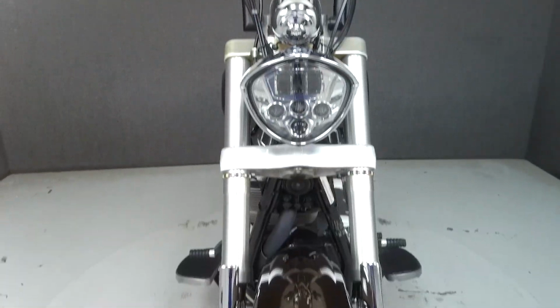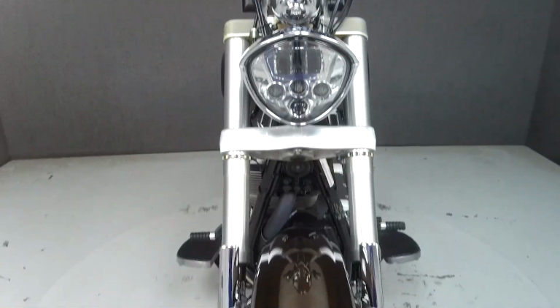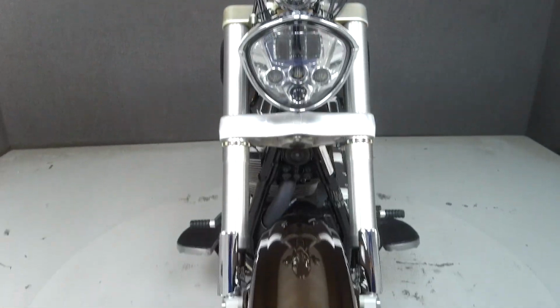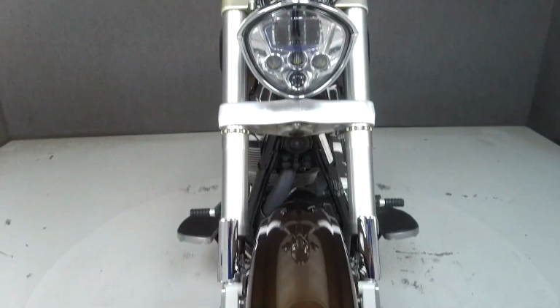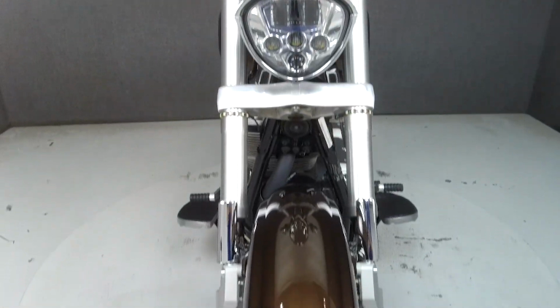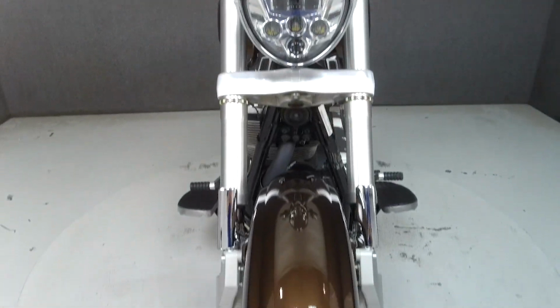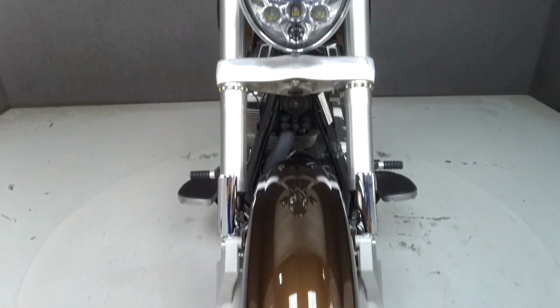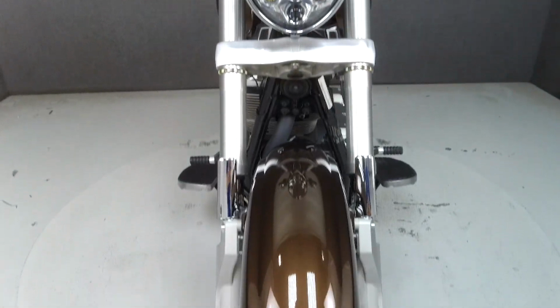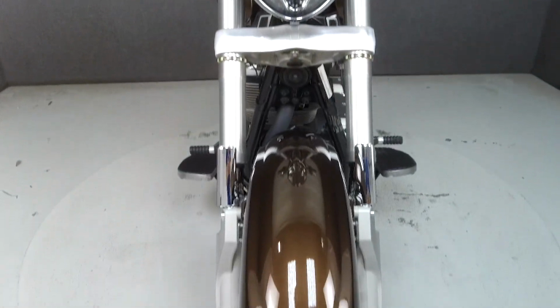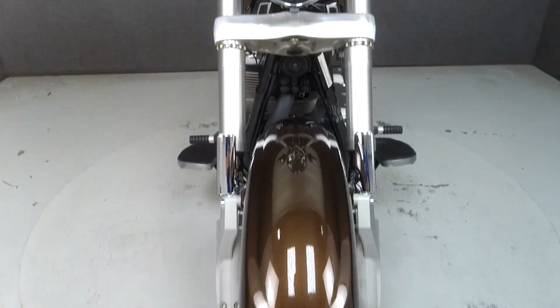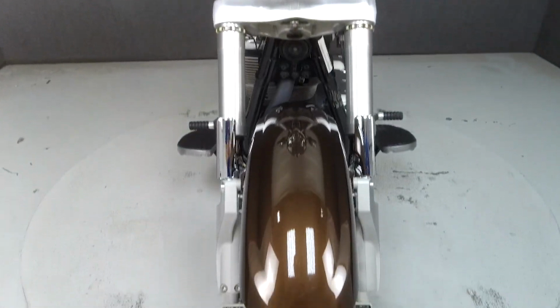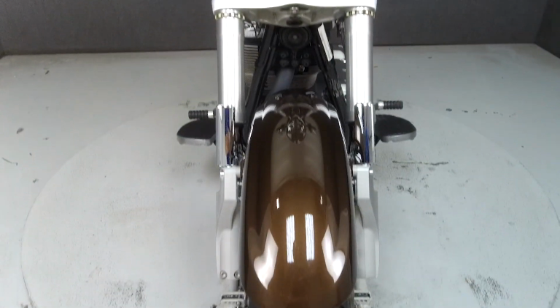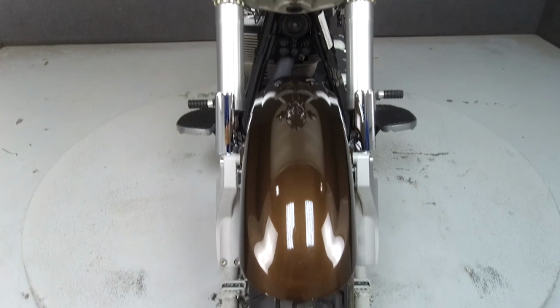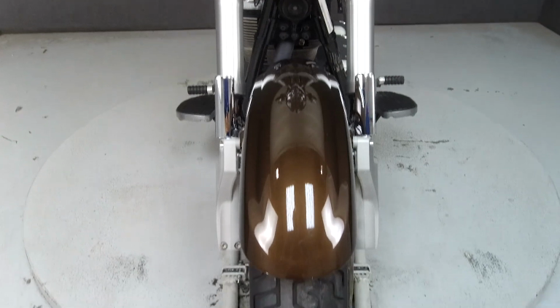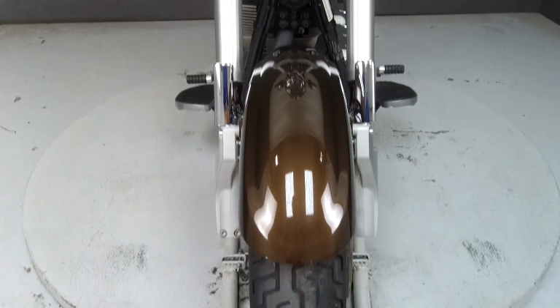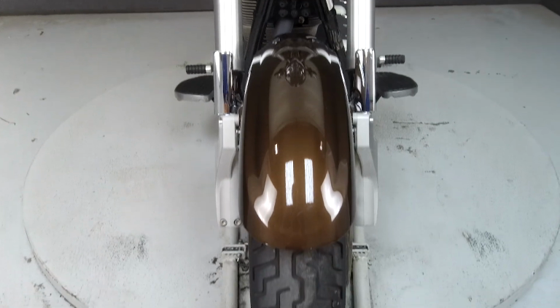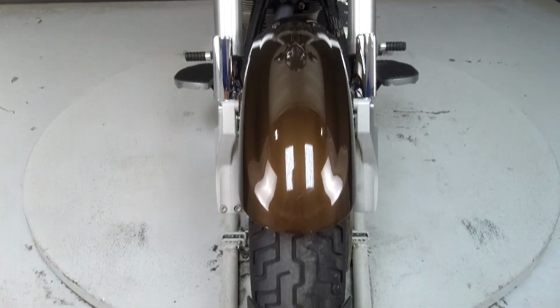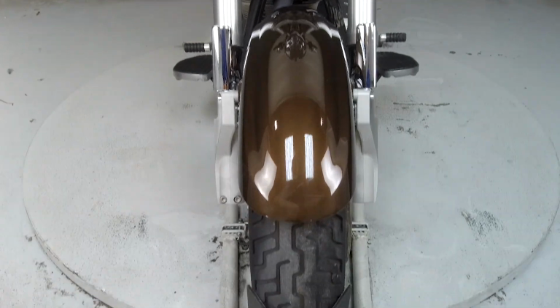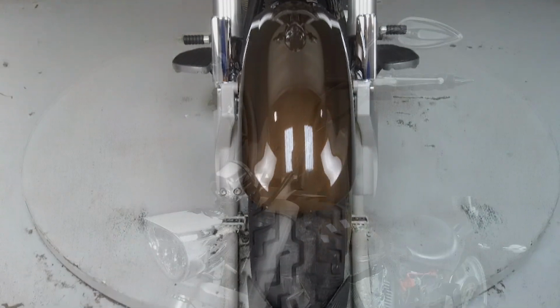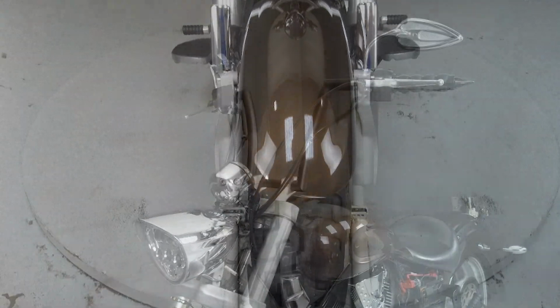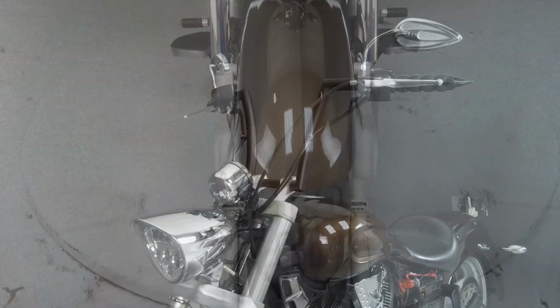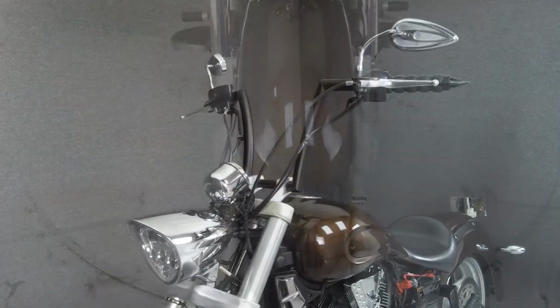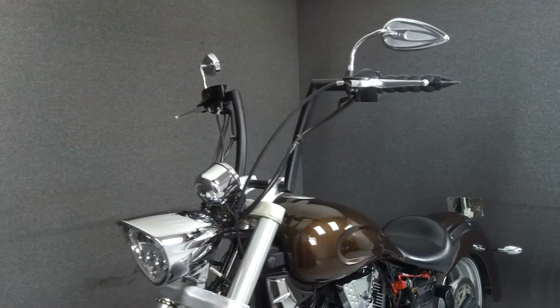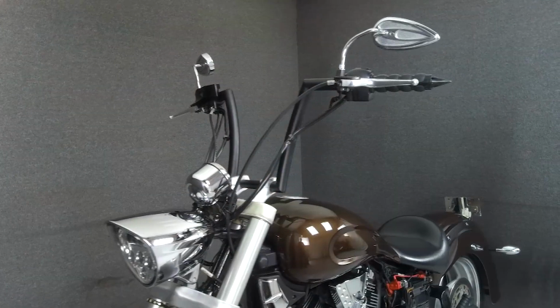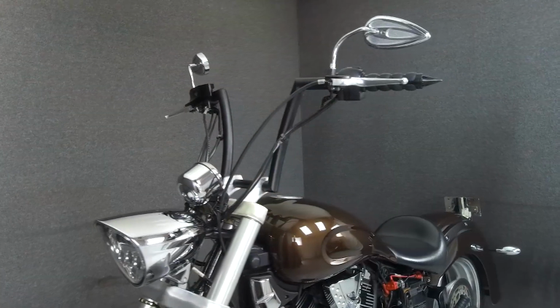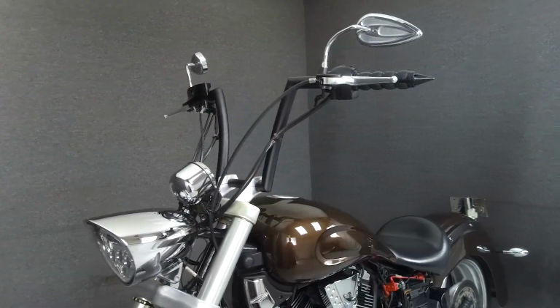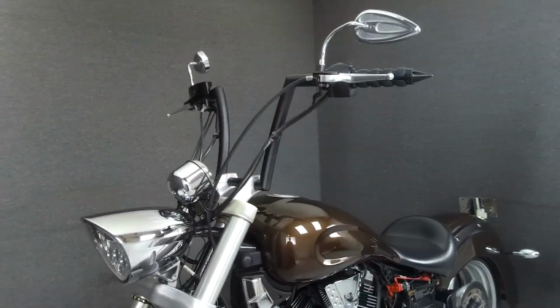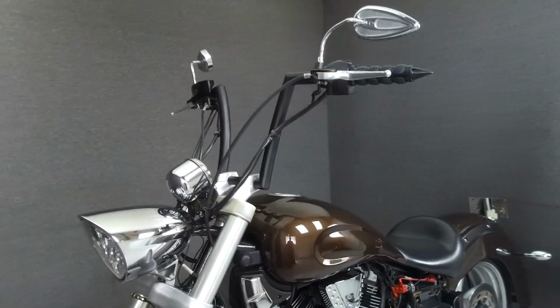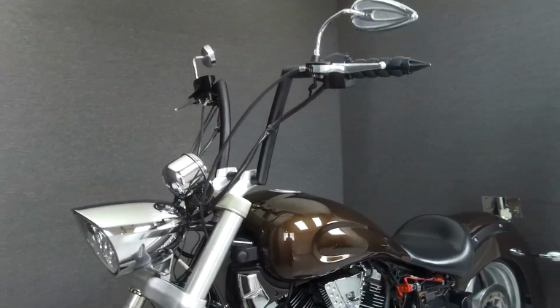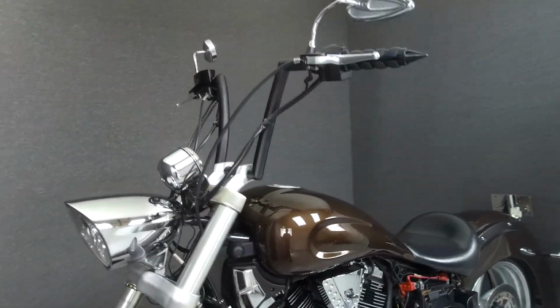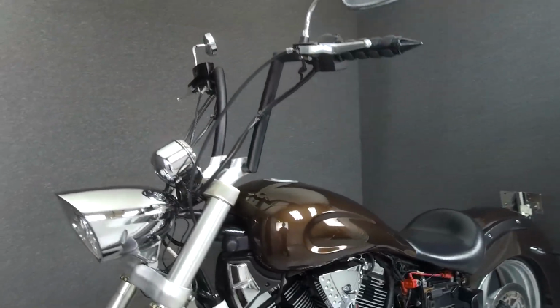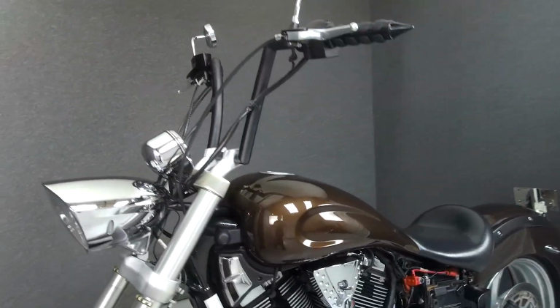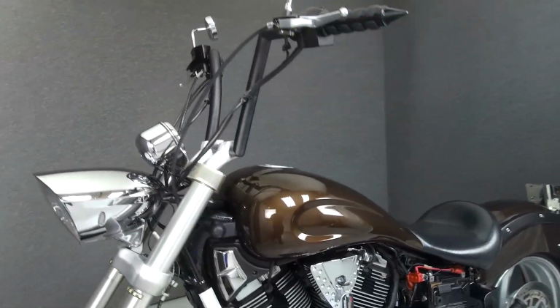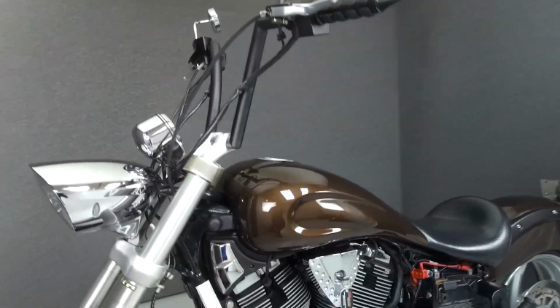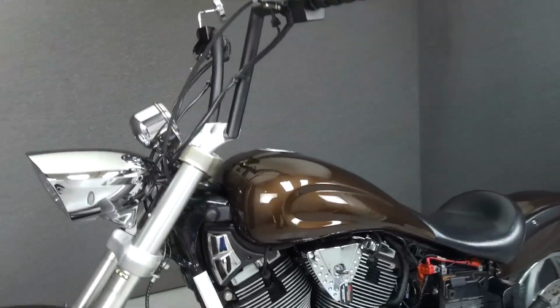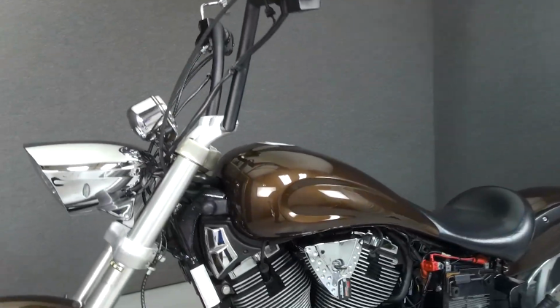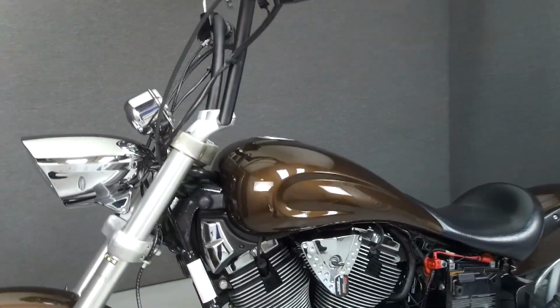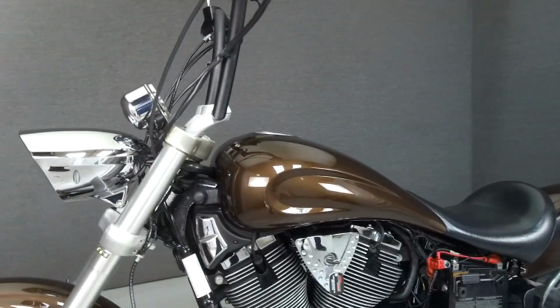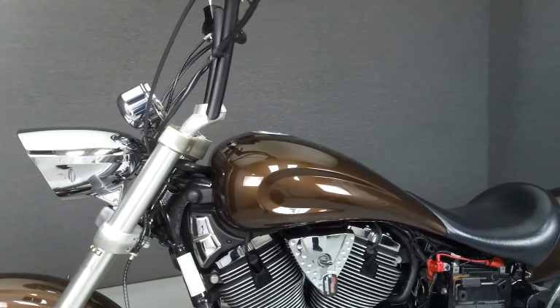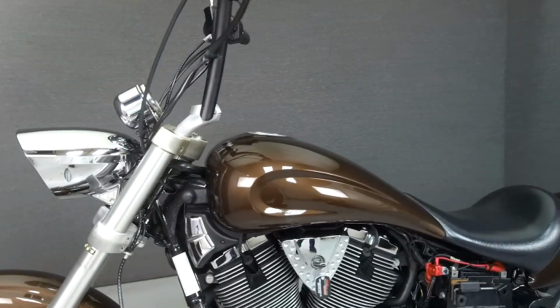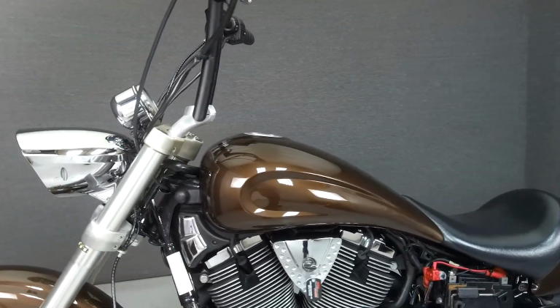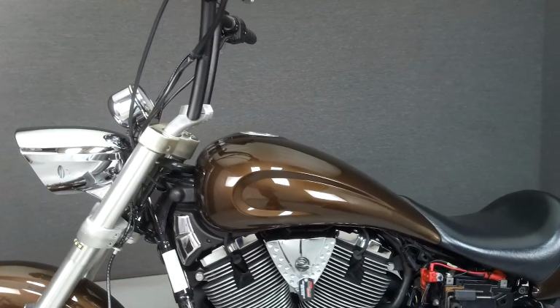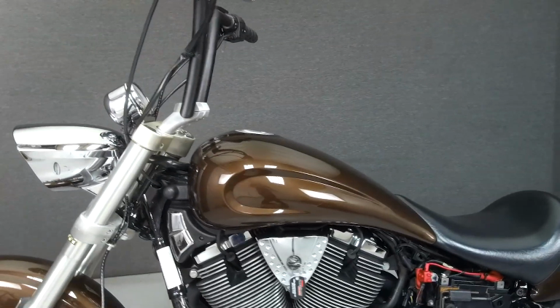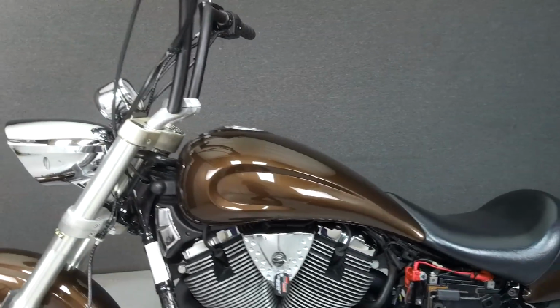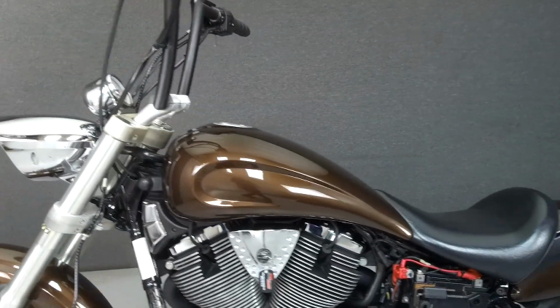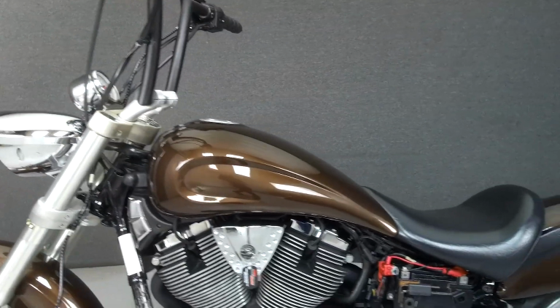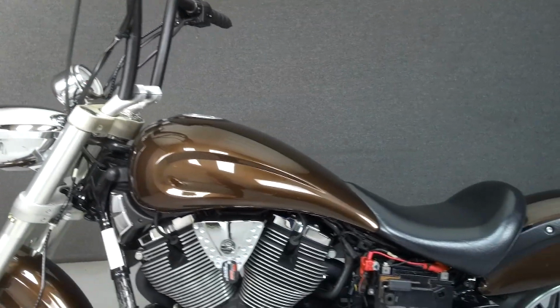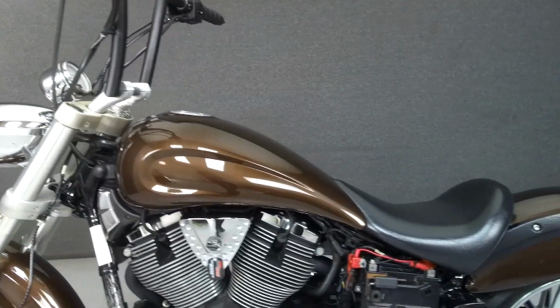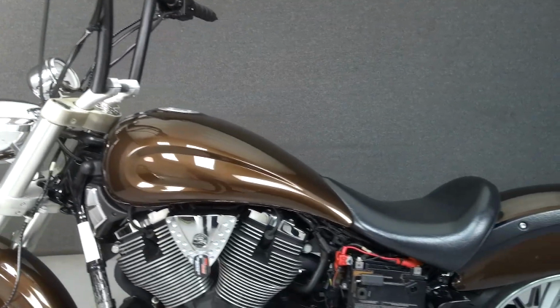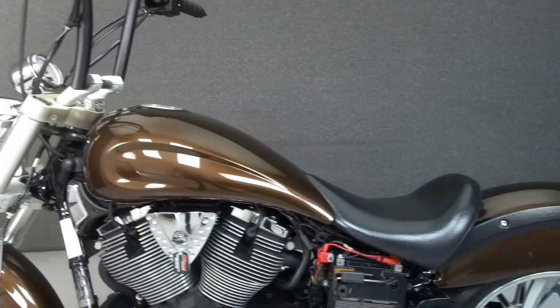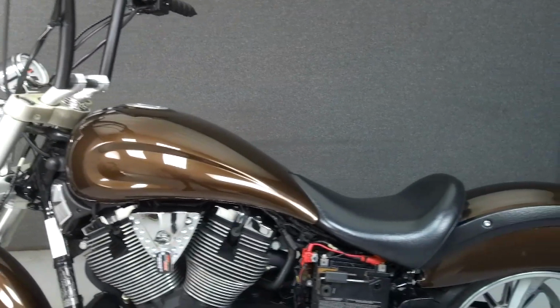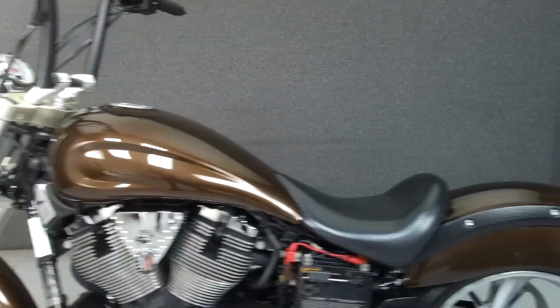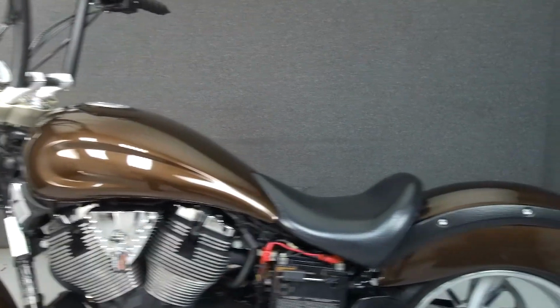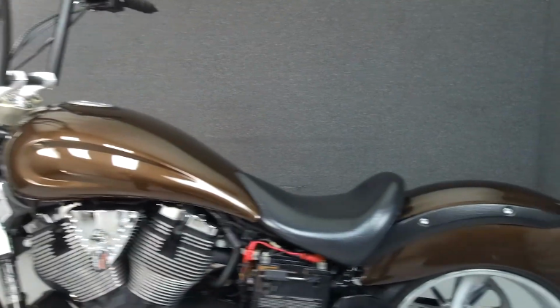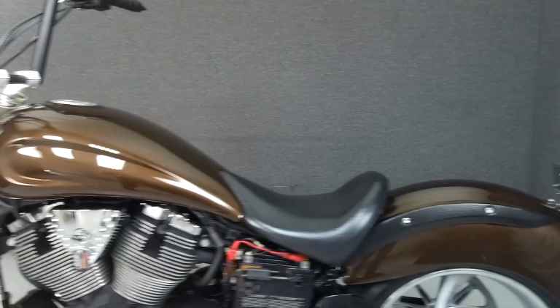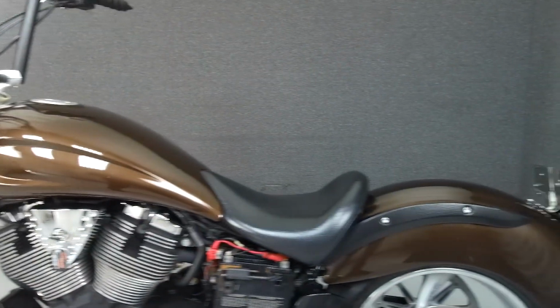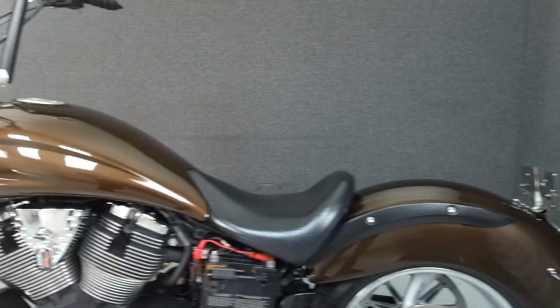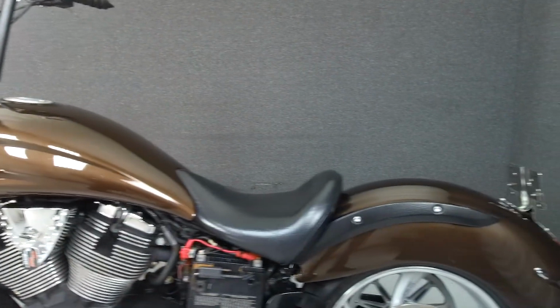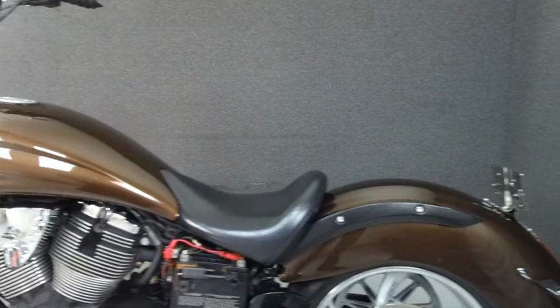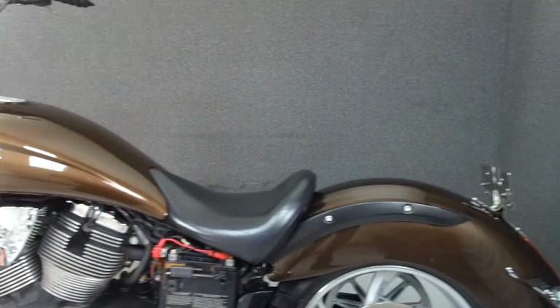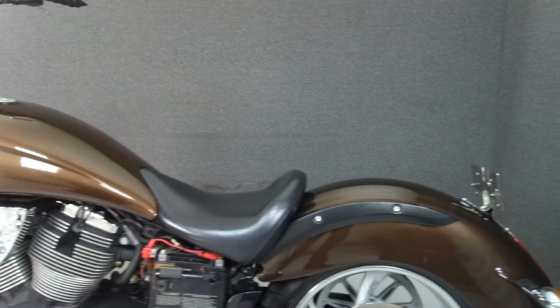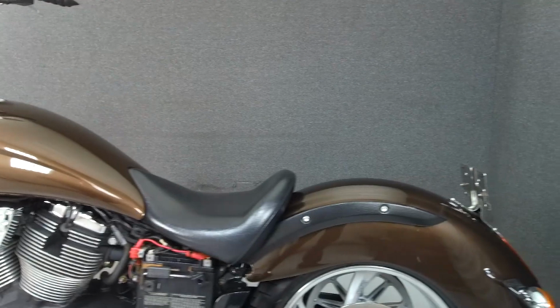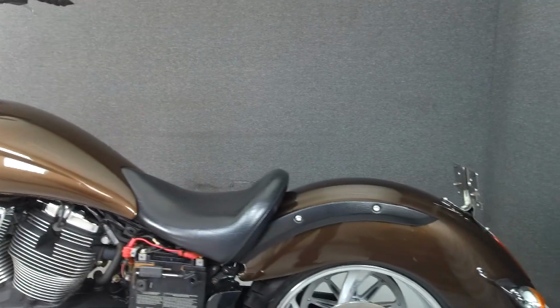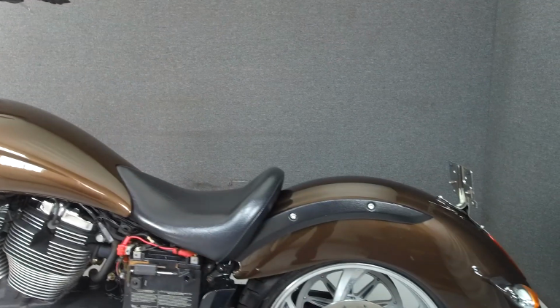This bike has been upgraded with an aftermarket exhaust, 8-hanger handlebars, aftermarket grips, aftermarket mirrors, and LED headlights.